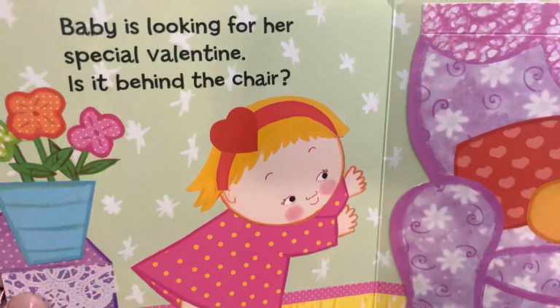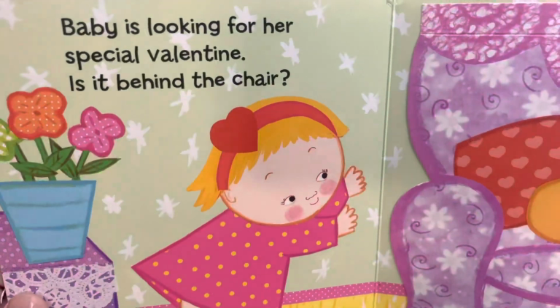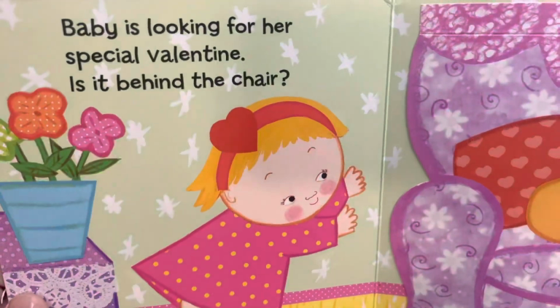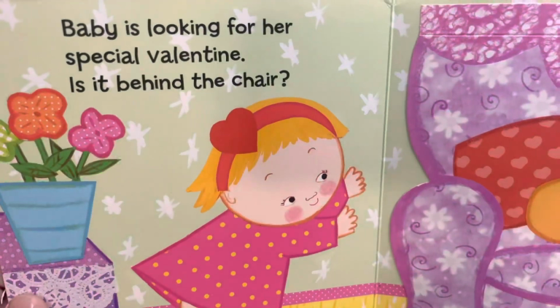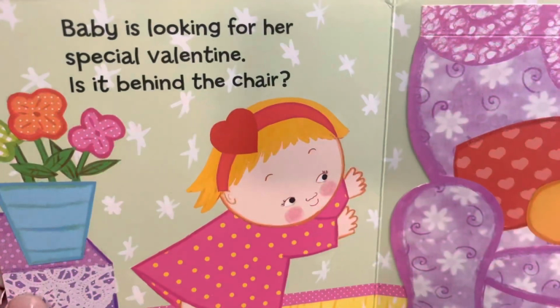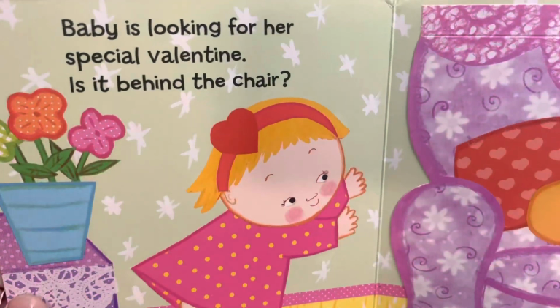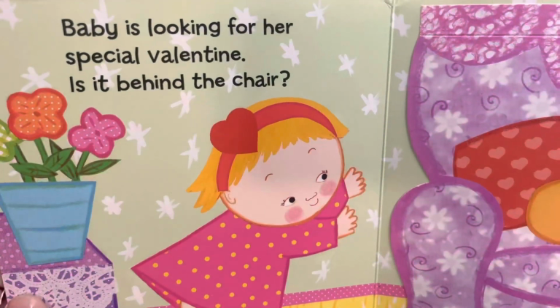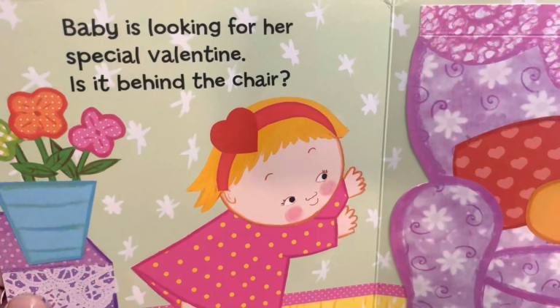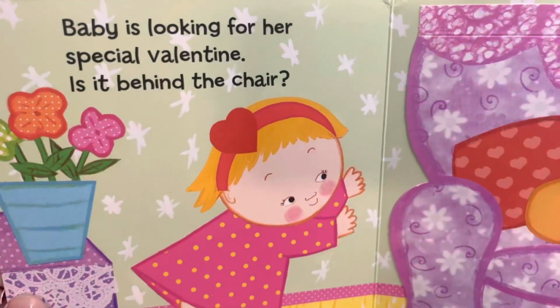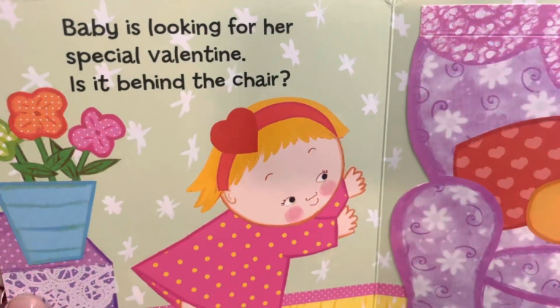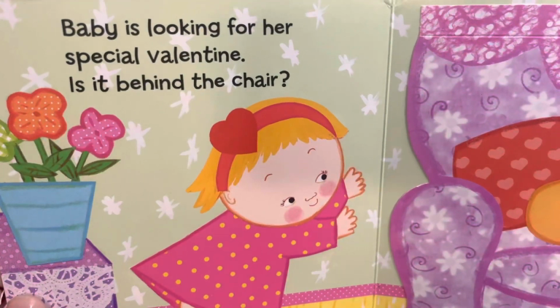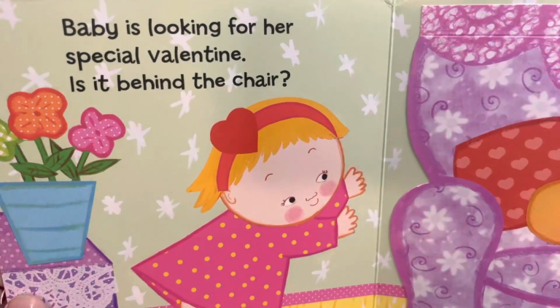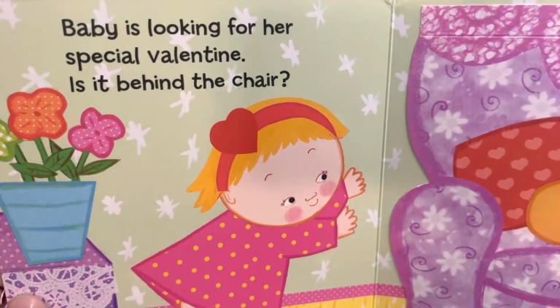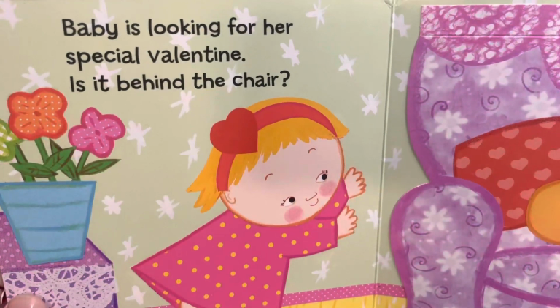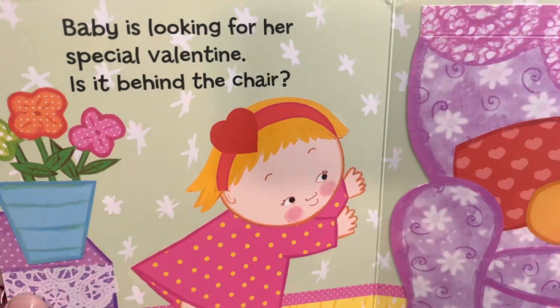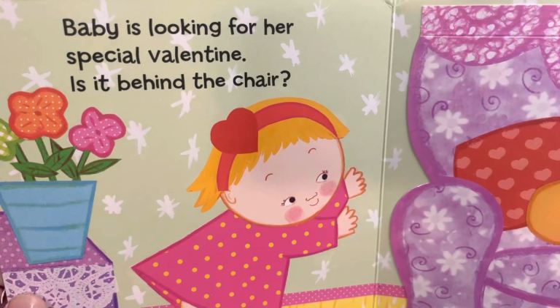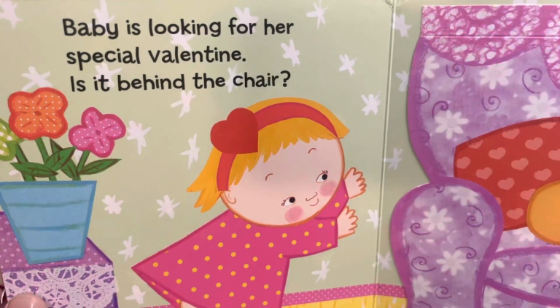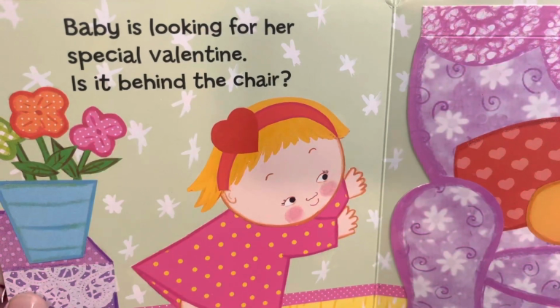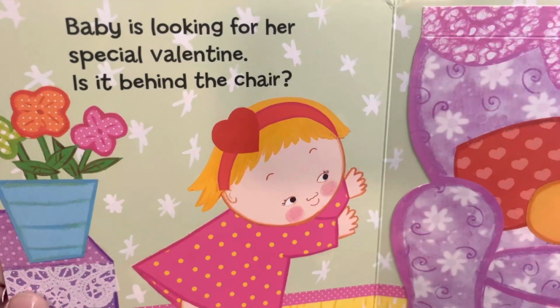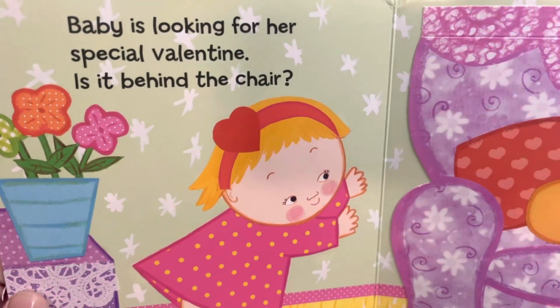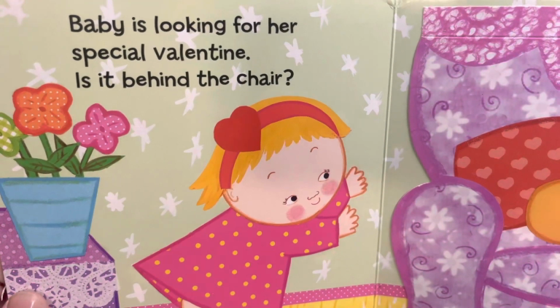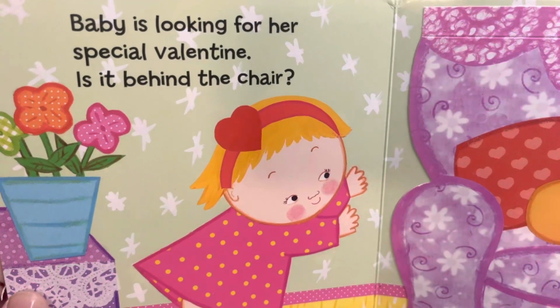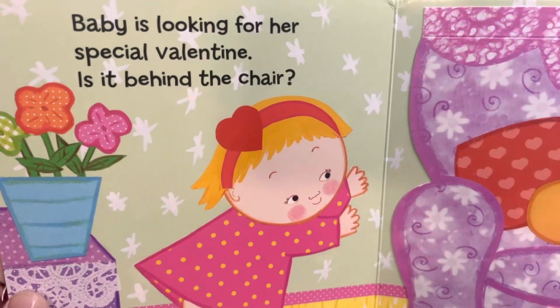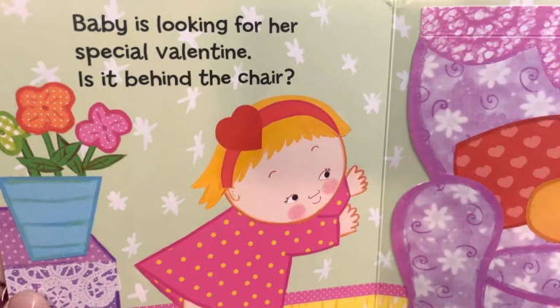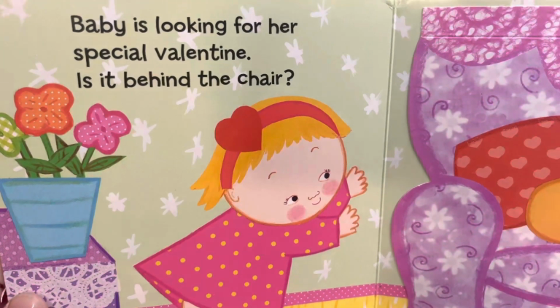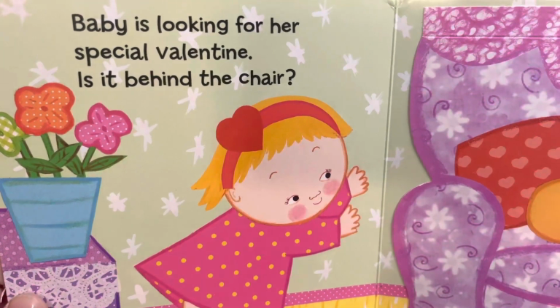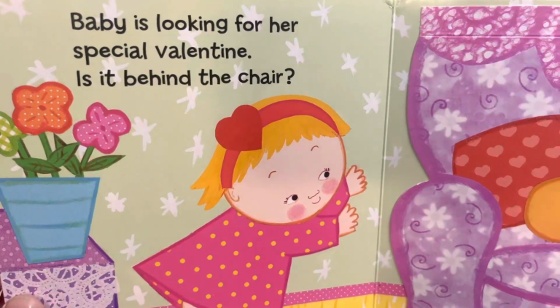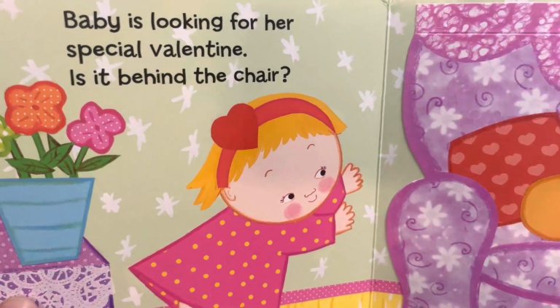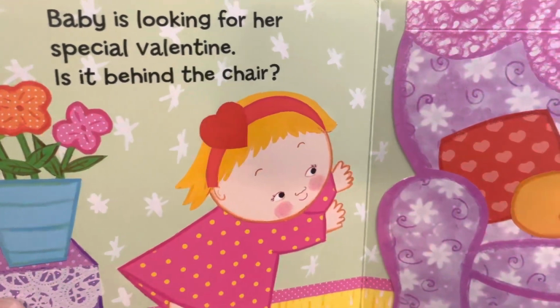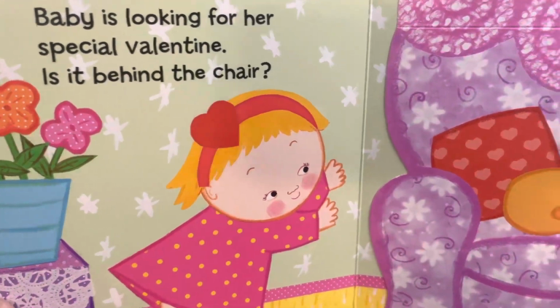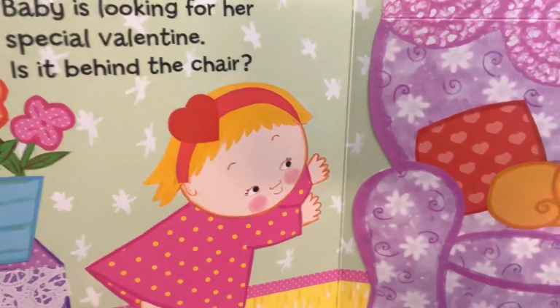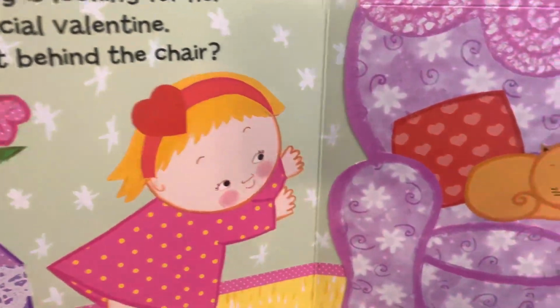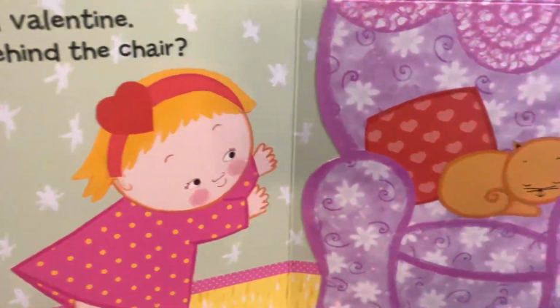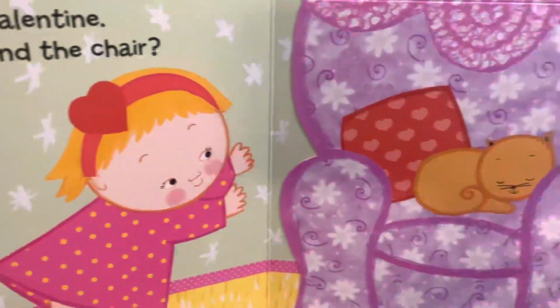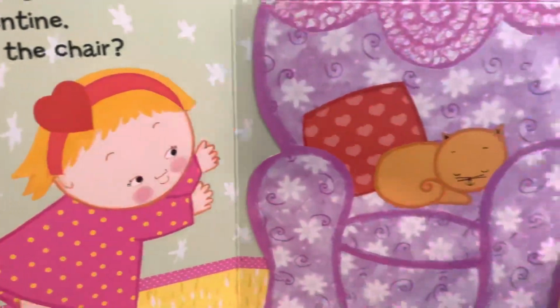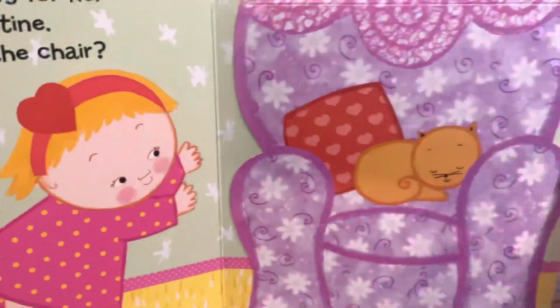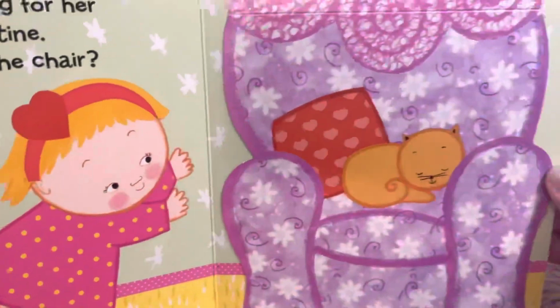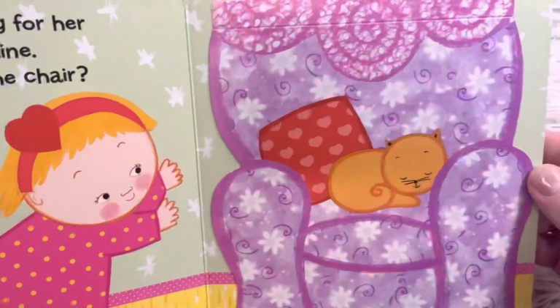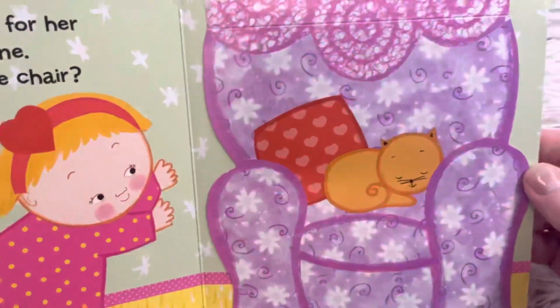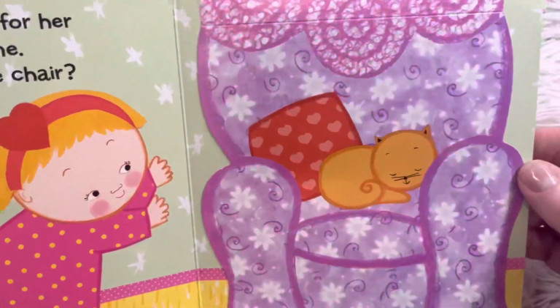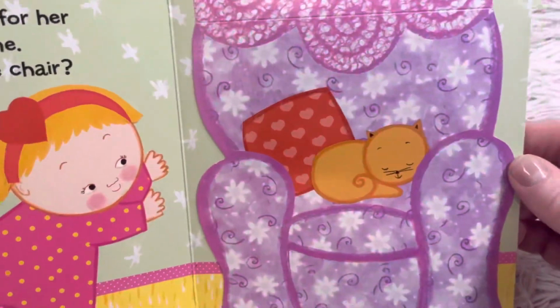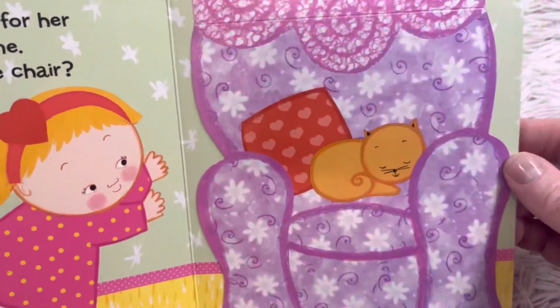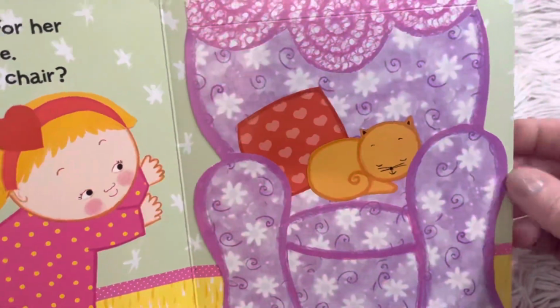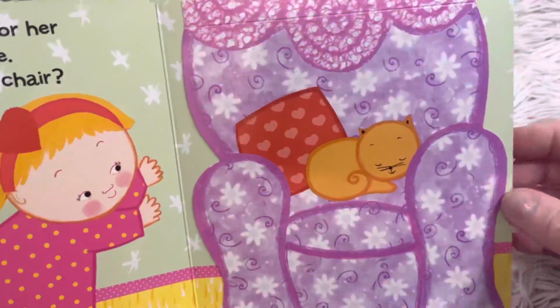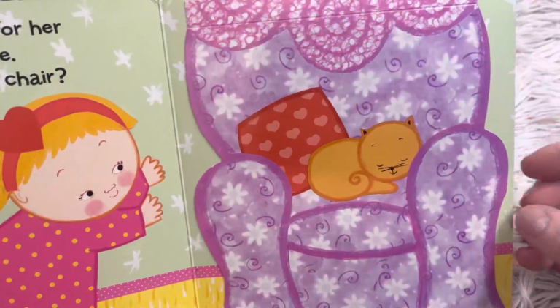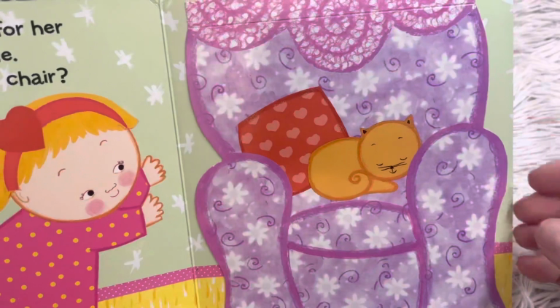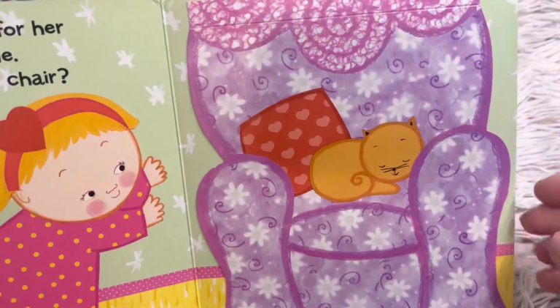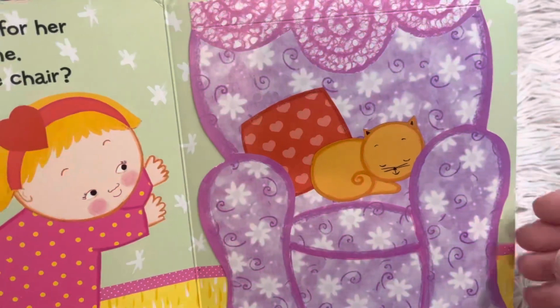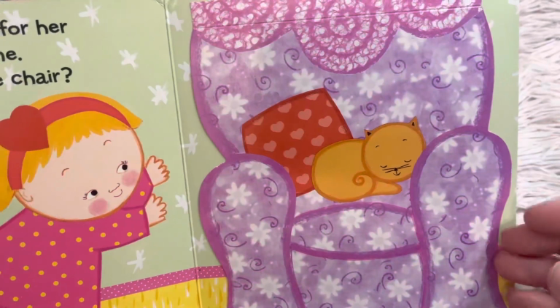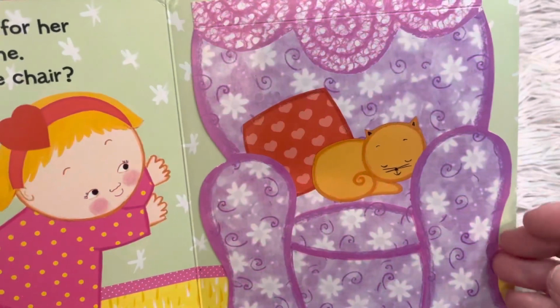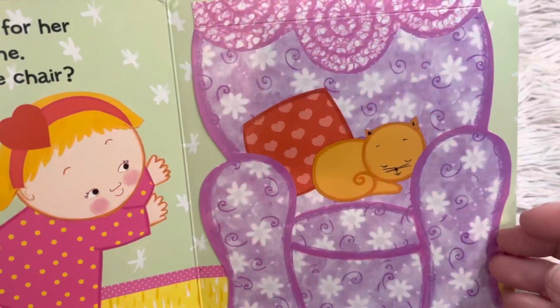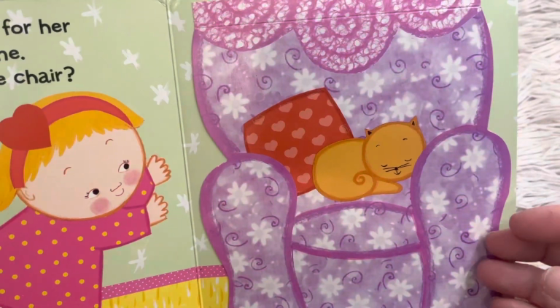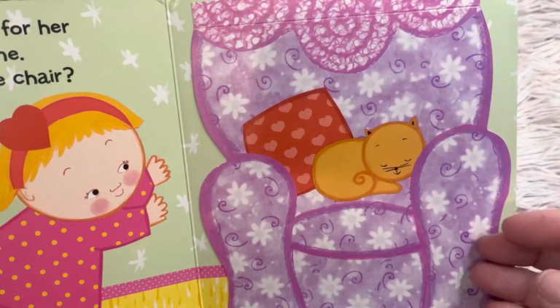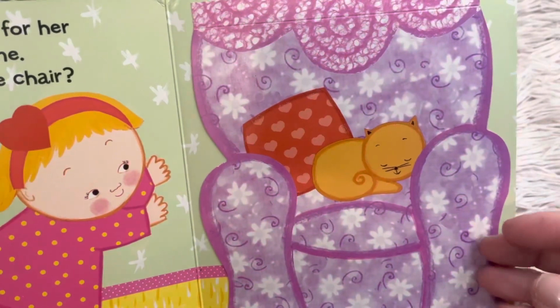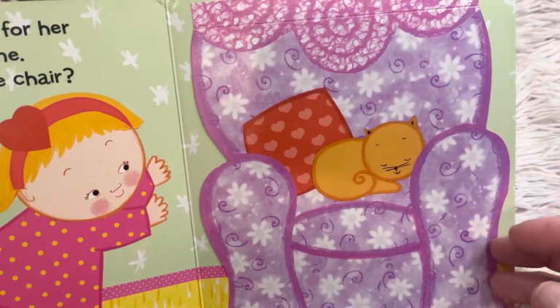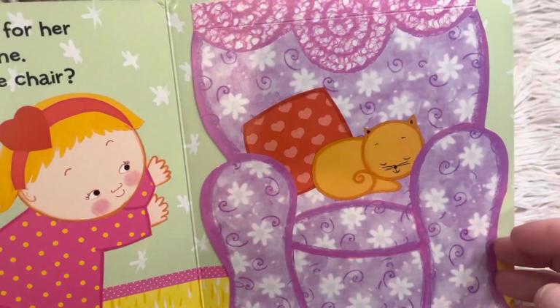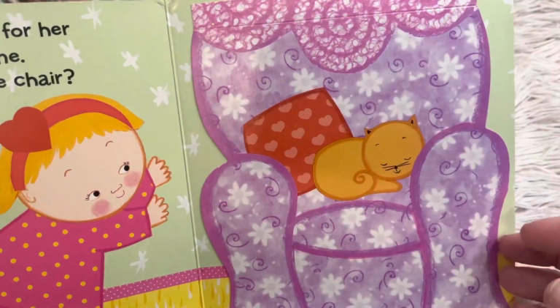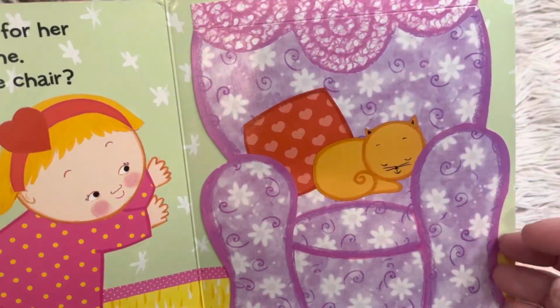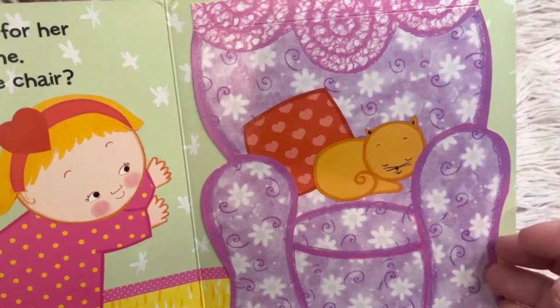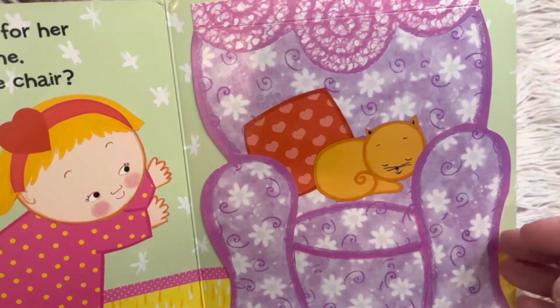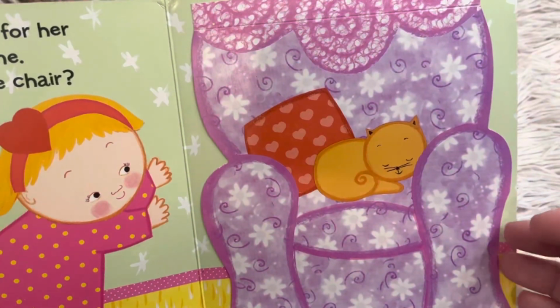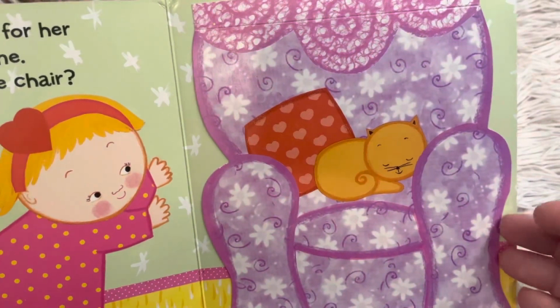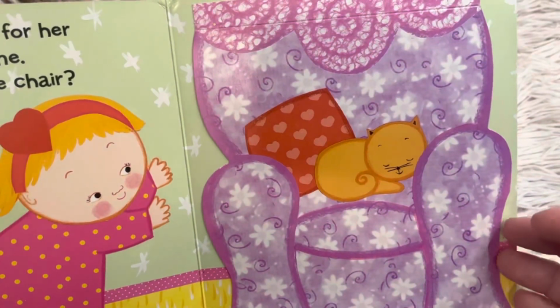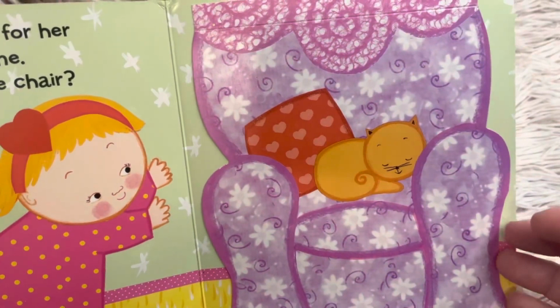Baby is looking for her special valentine. Is it behind the chair? I see the cat. Do you see the cat?